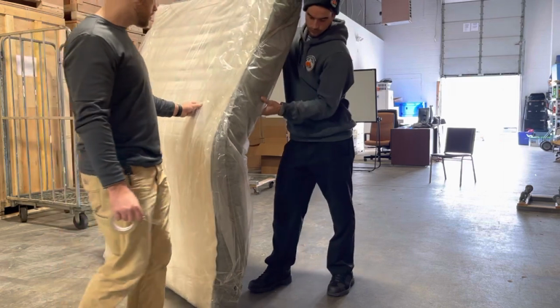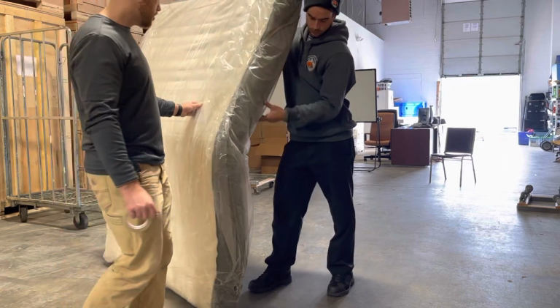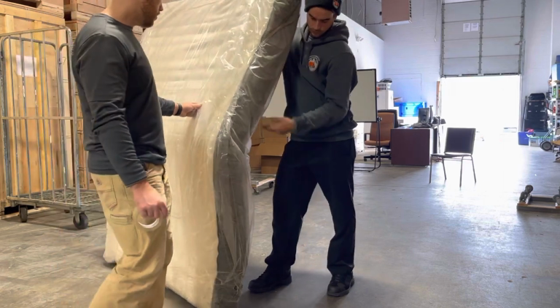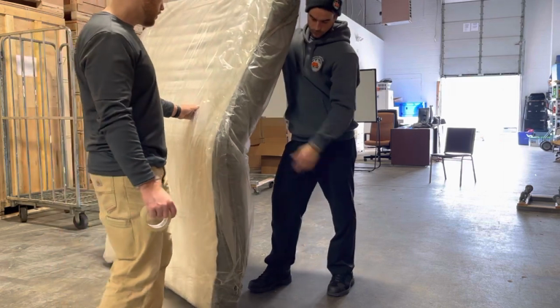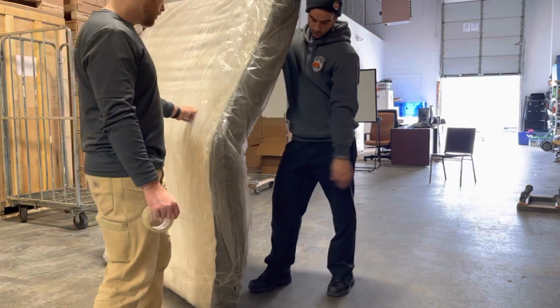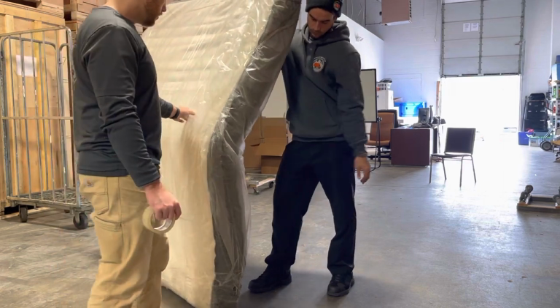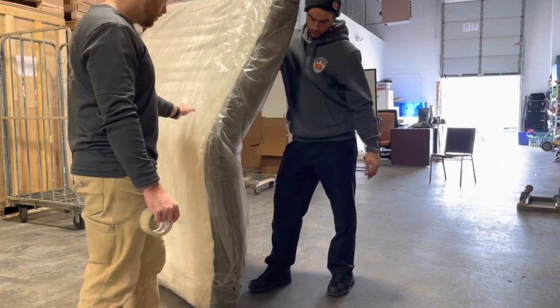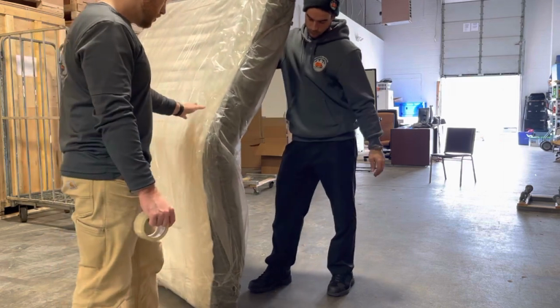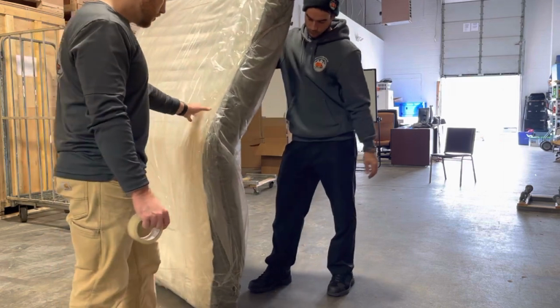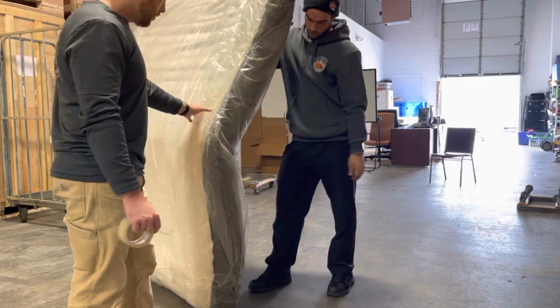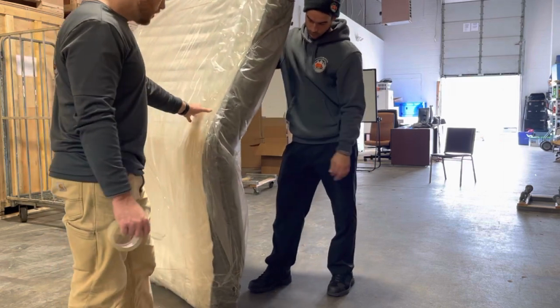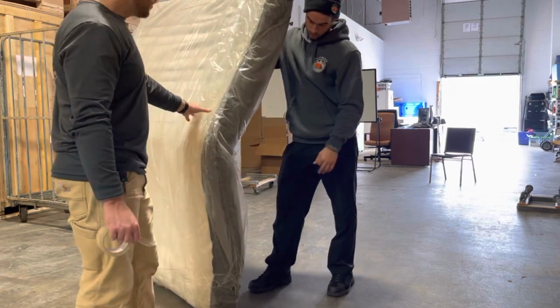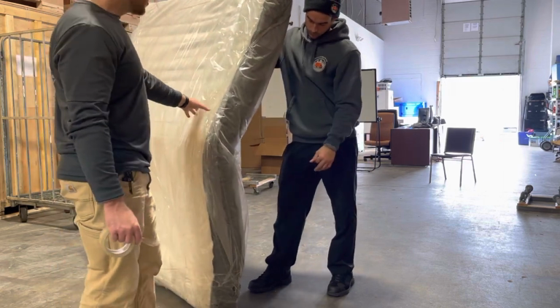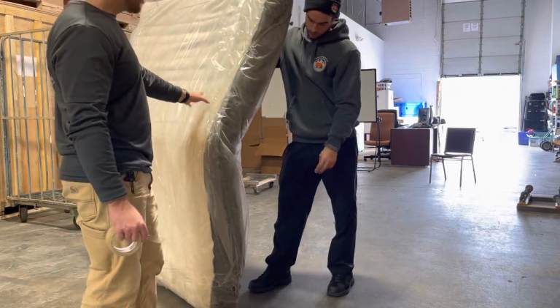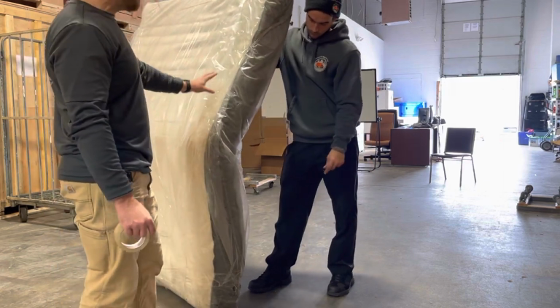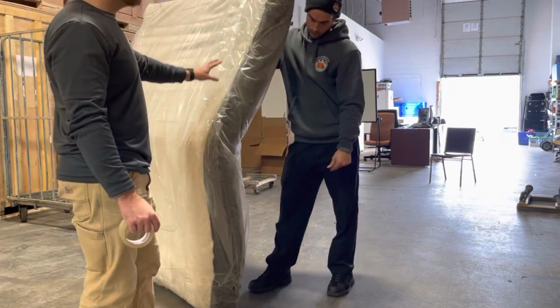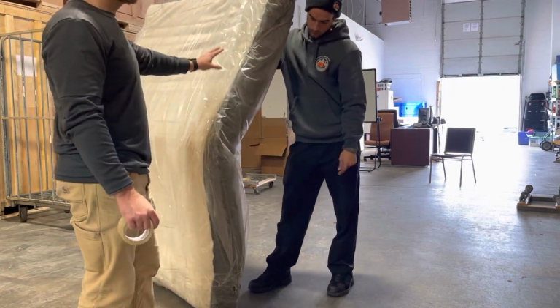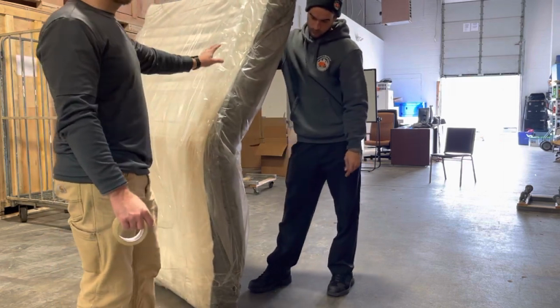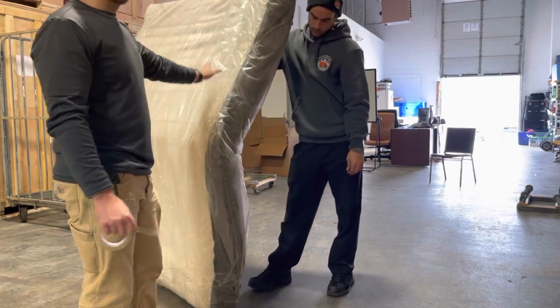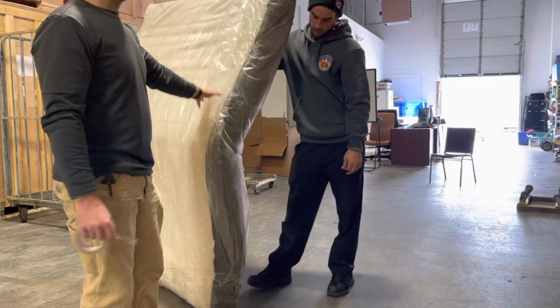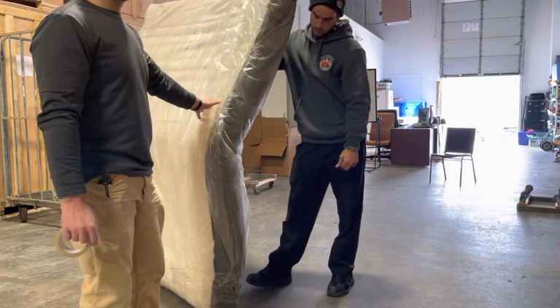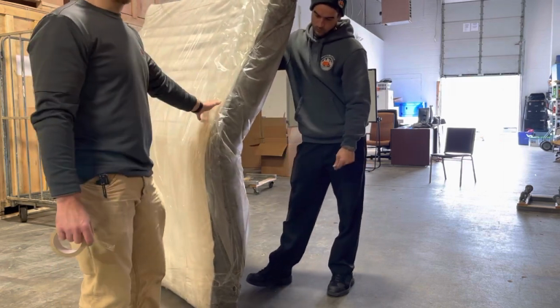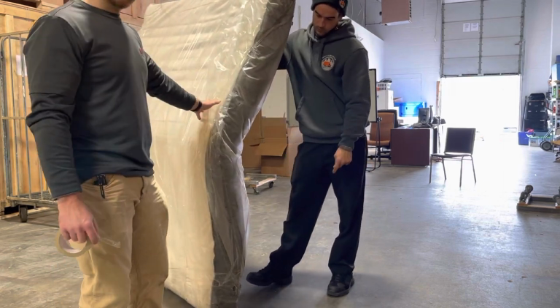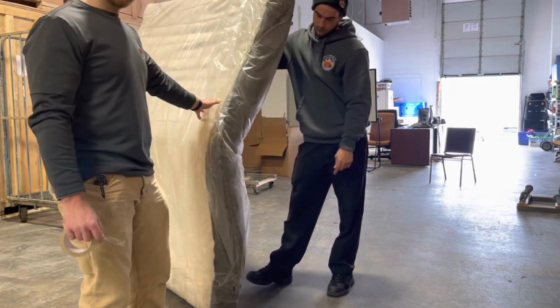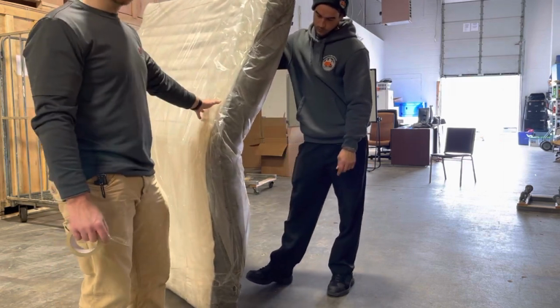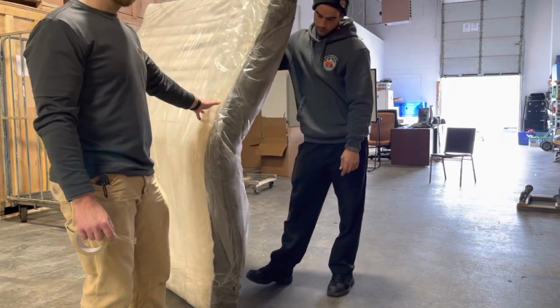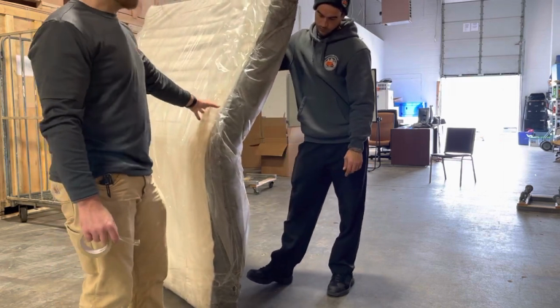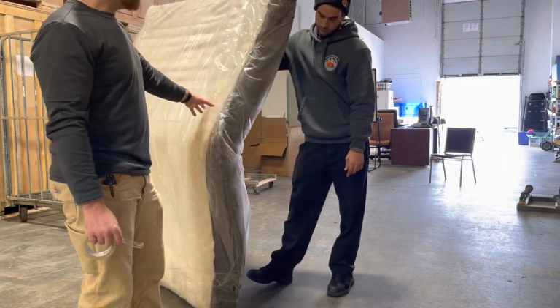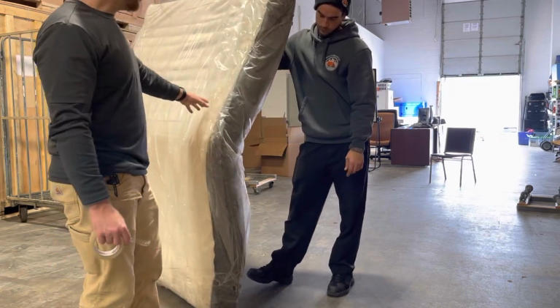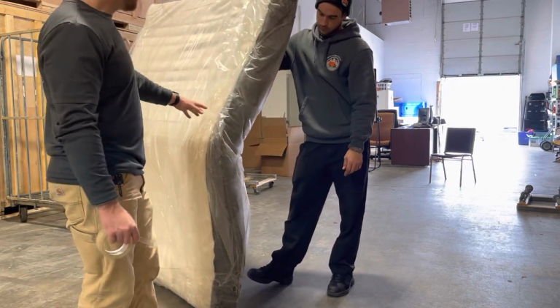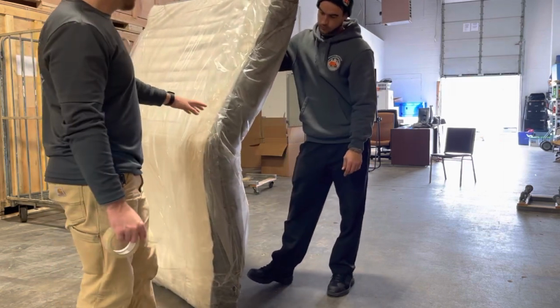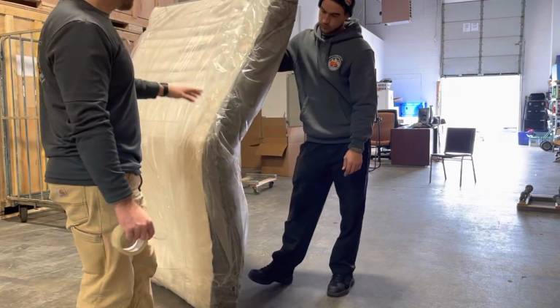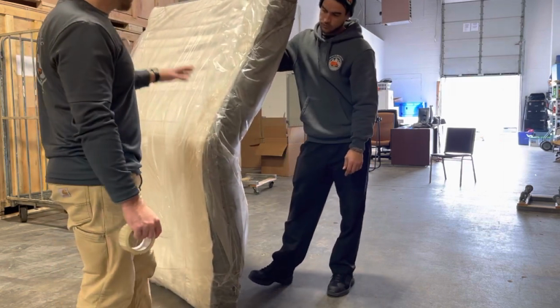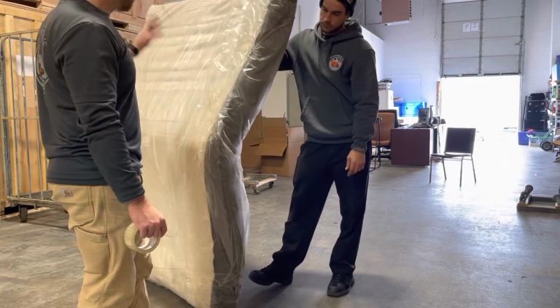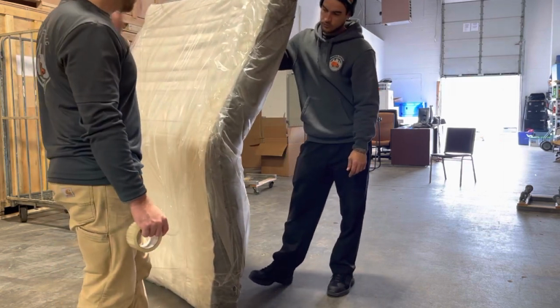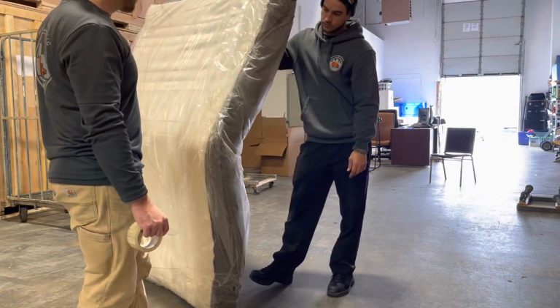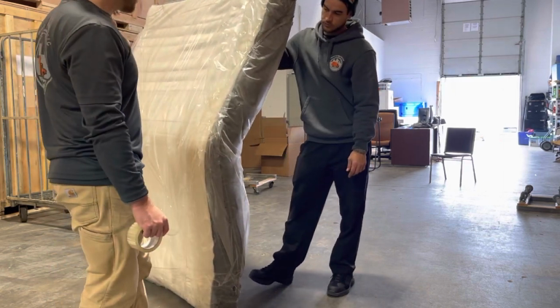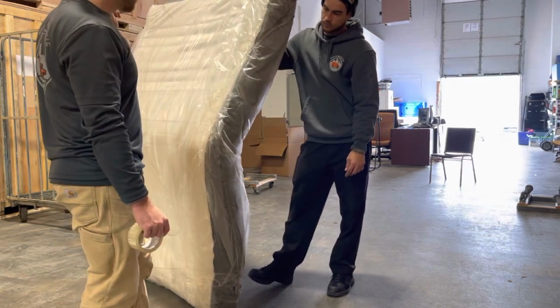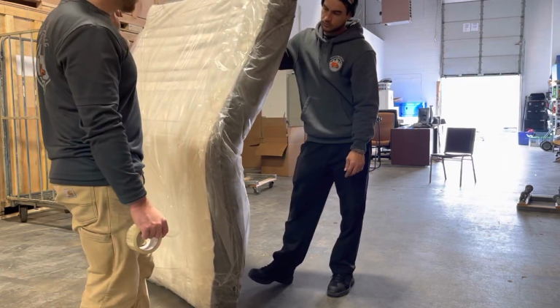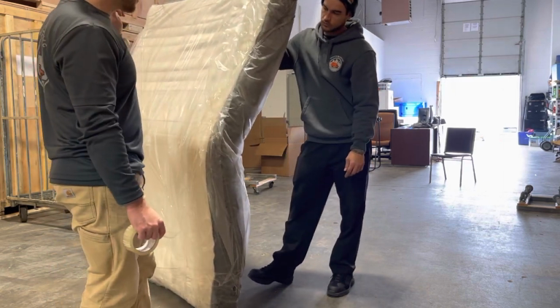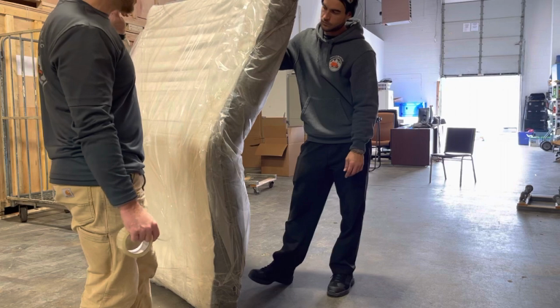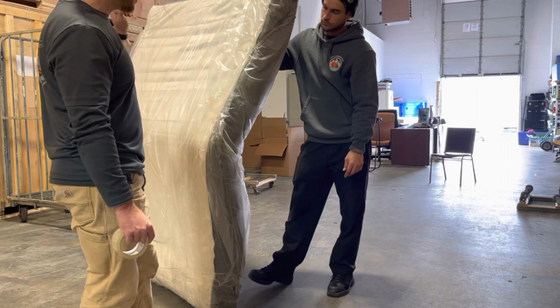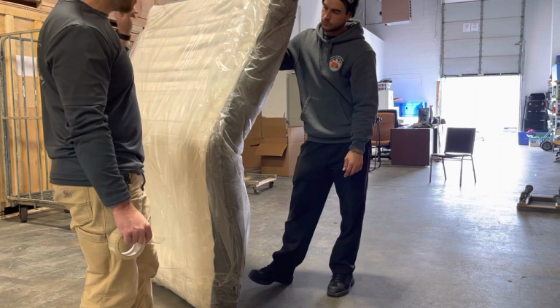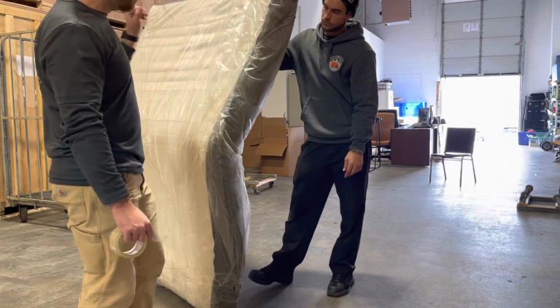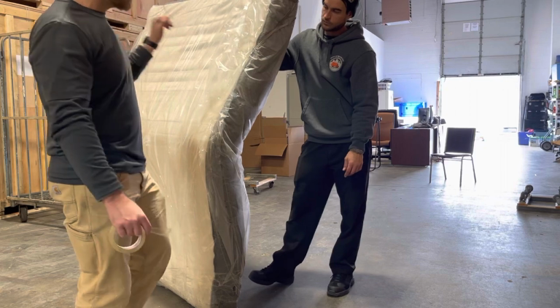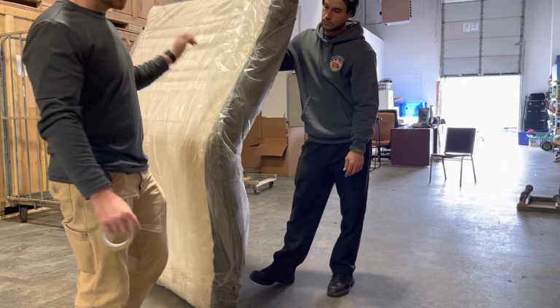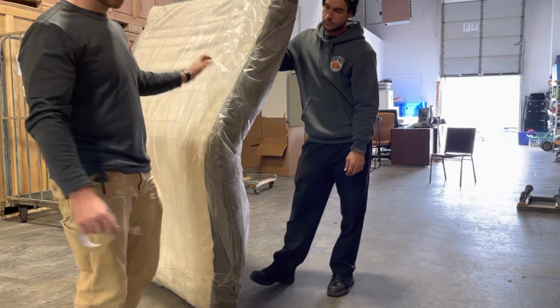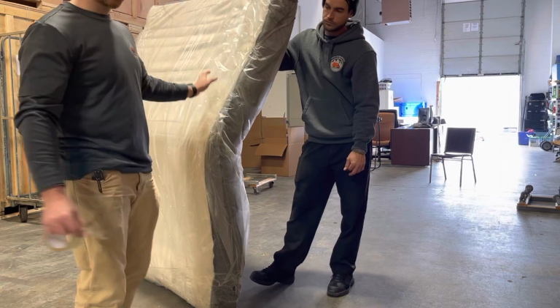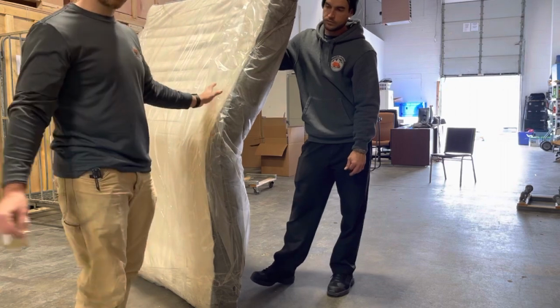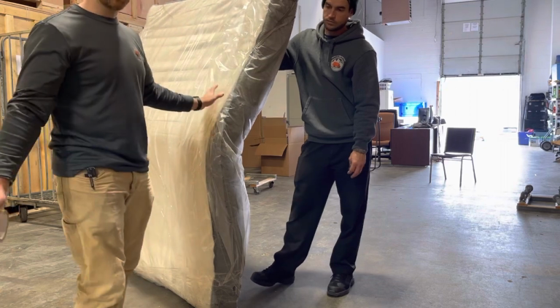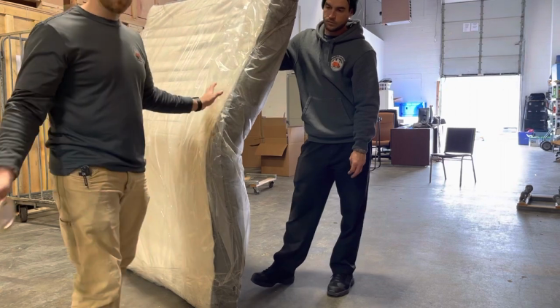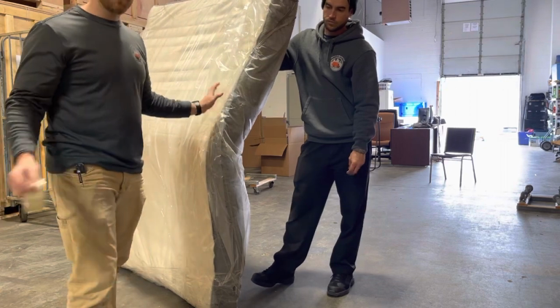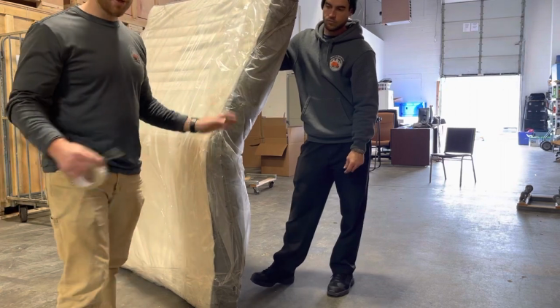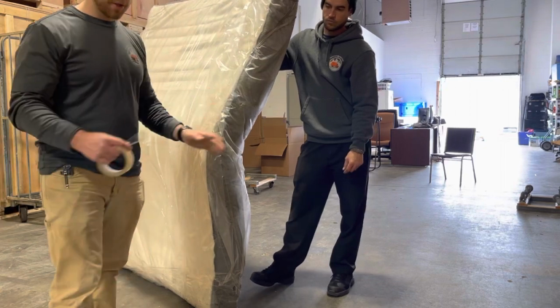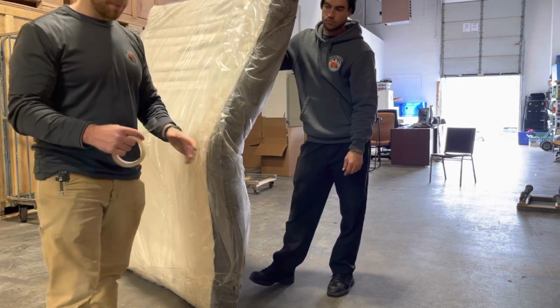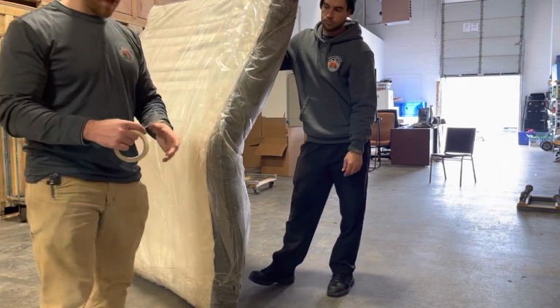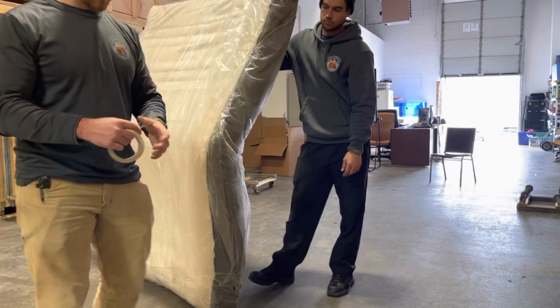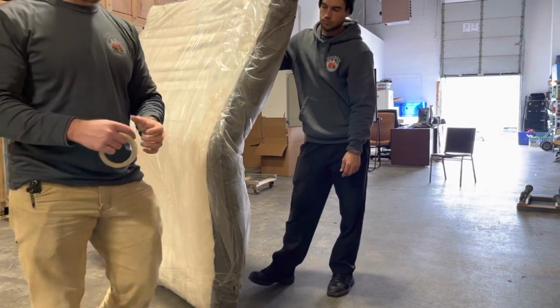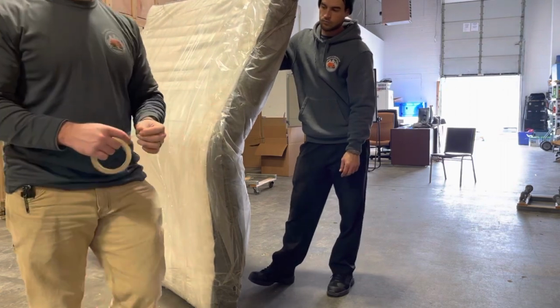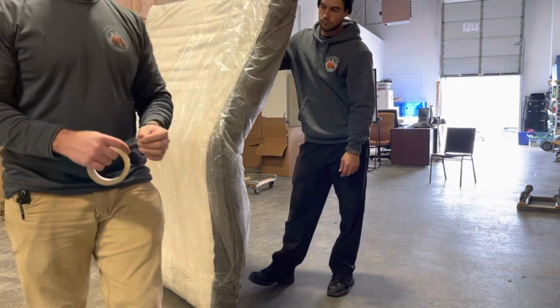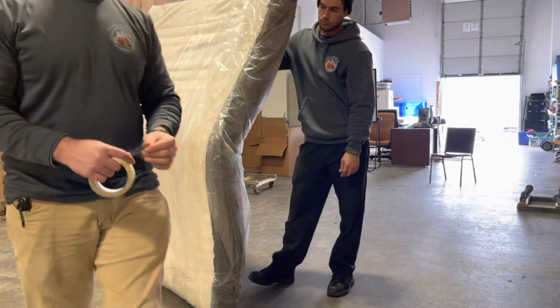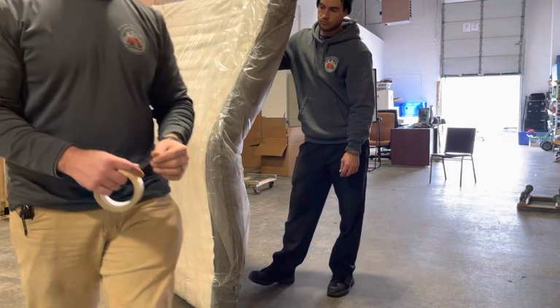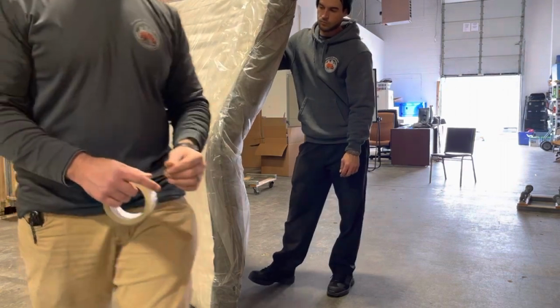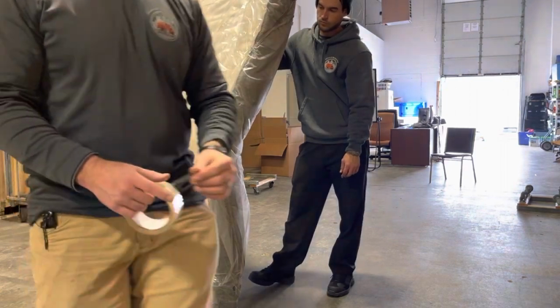So this is obviously already bagged, but we're just, for the sake of demonstration, going to put another bag over top of it.